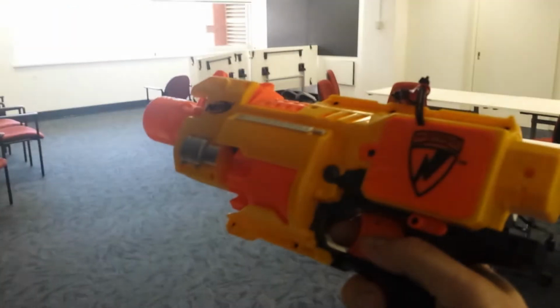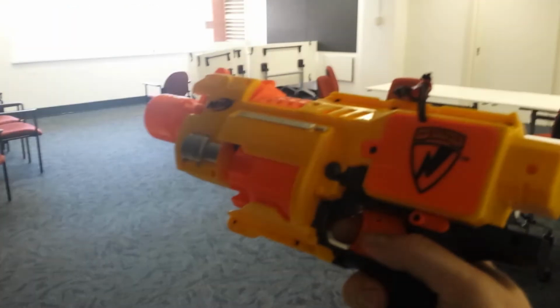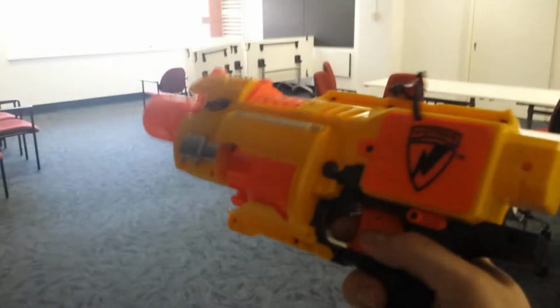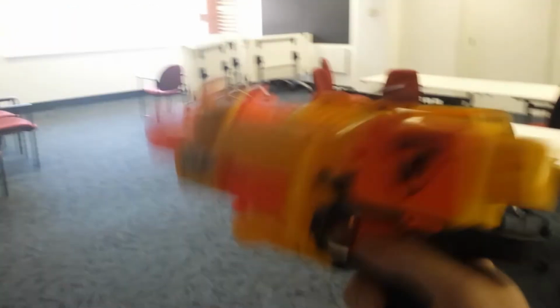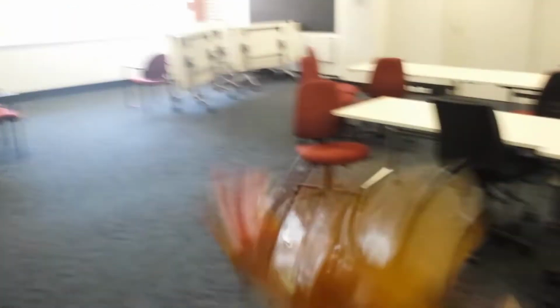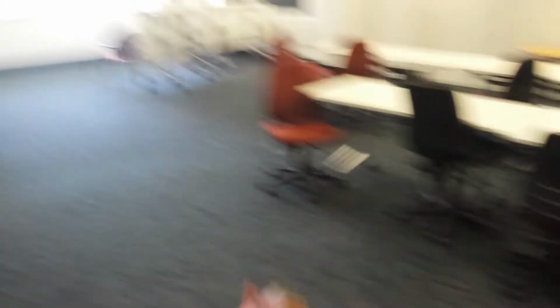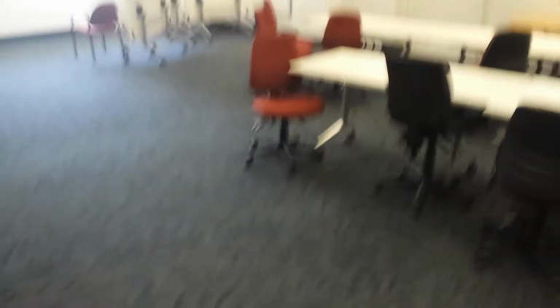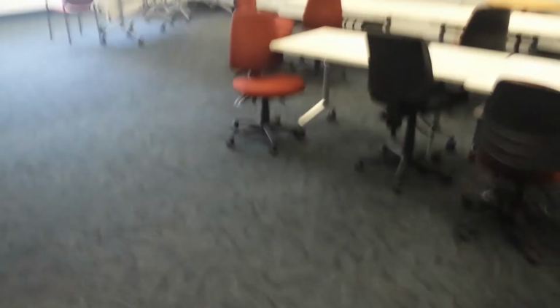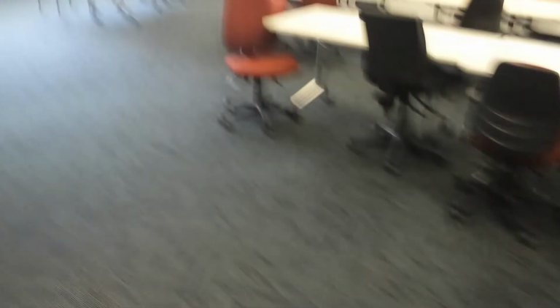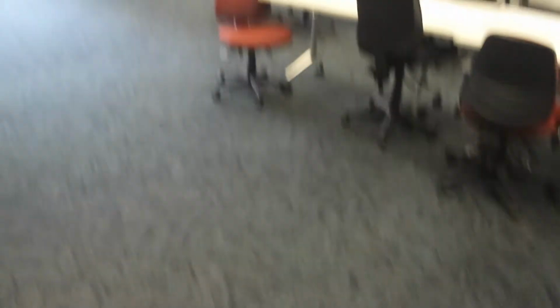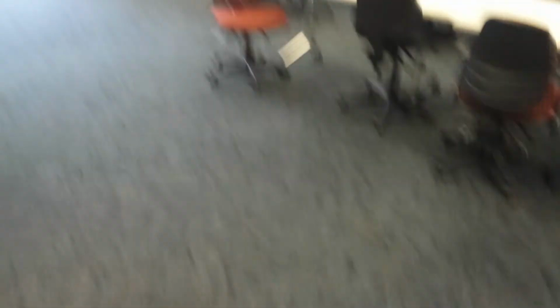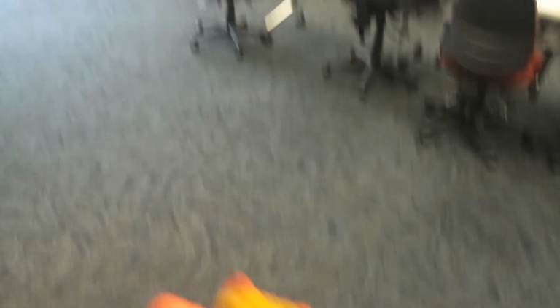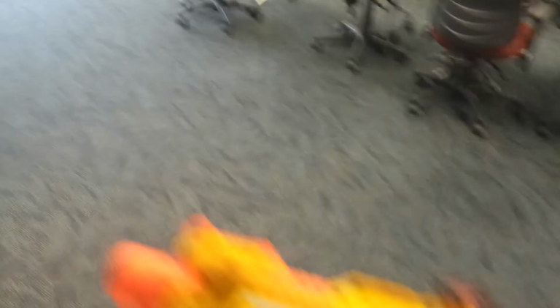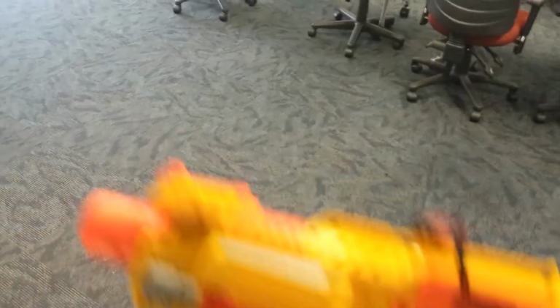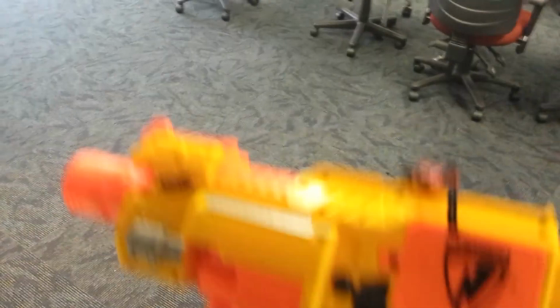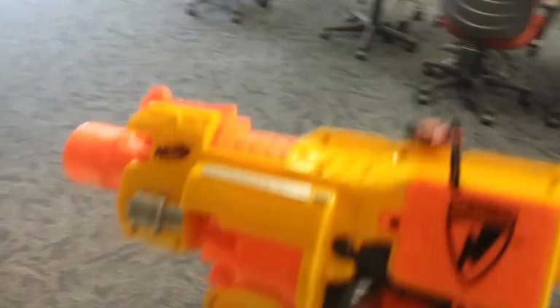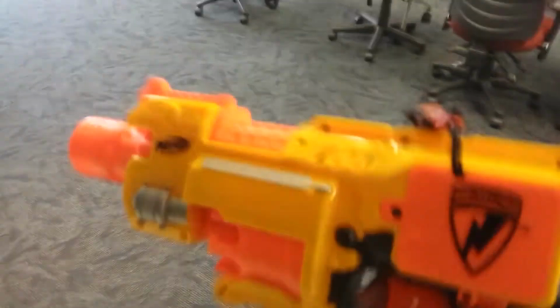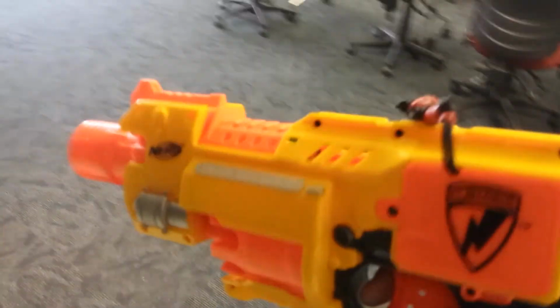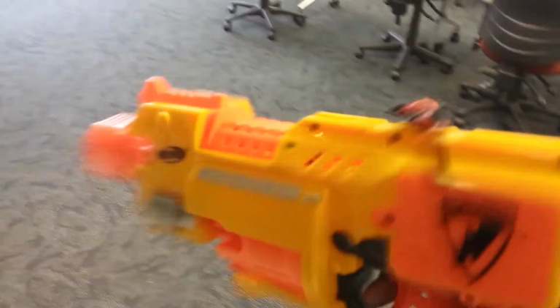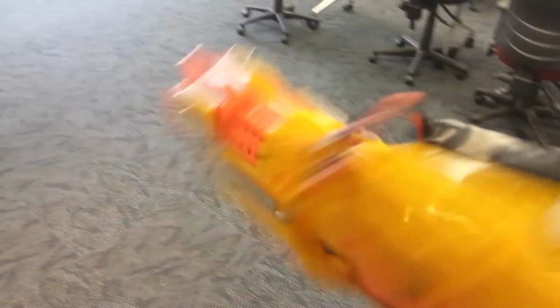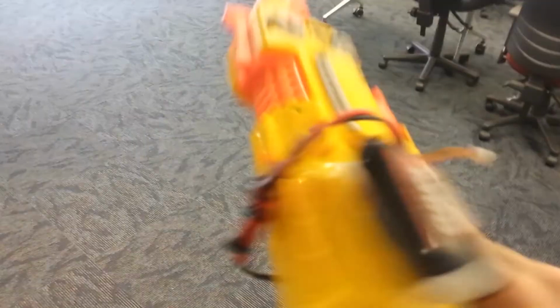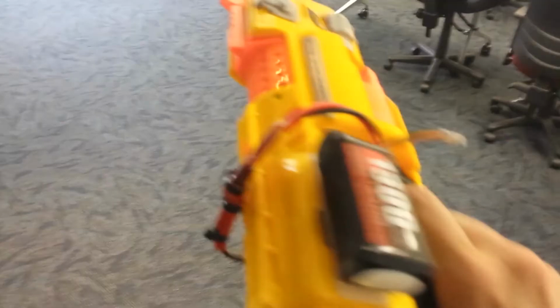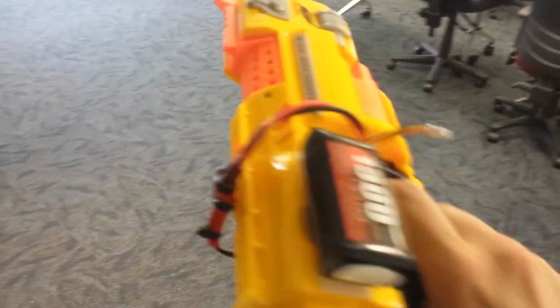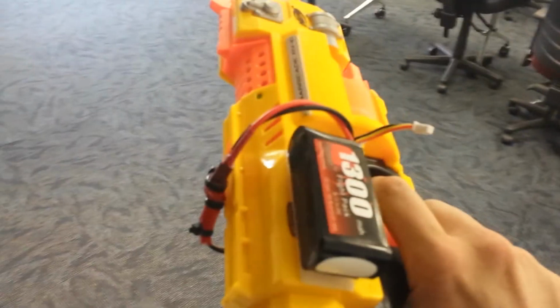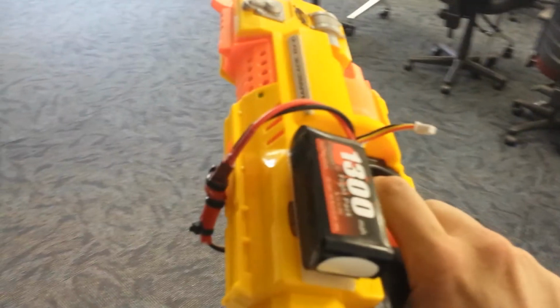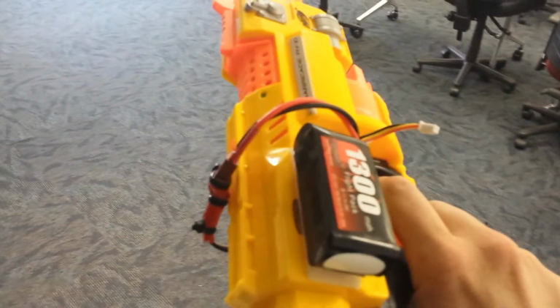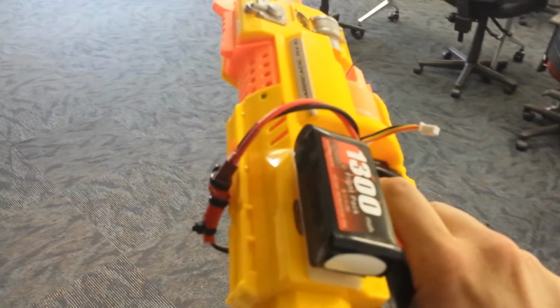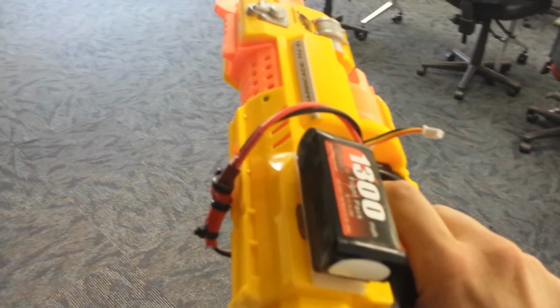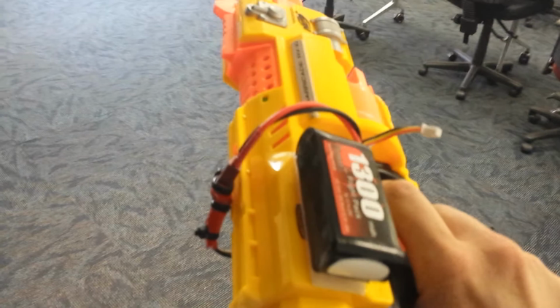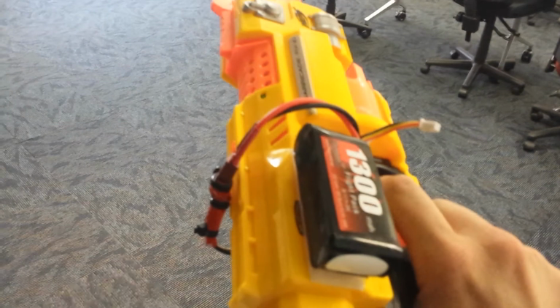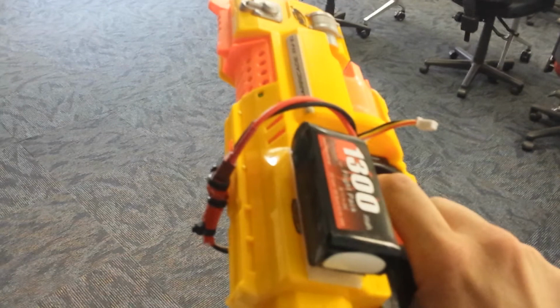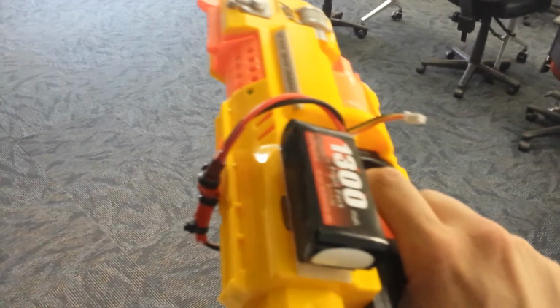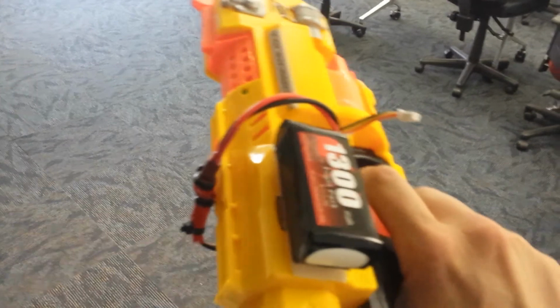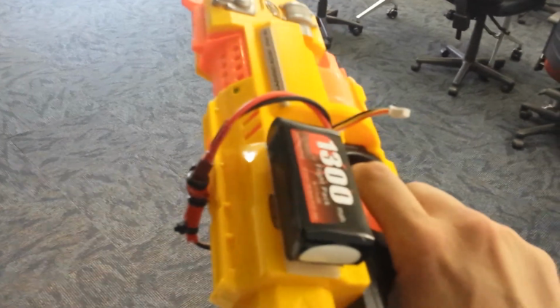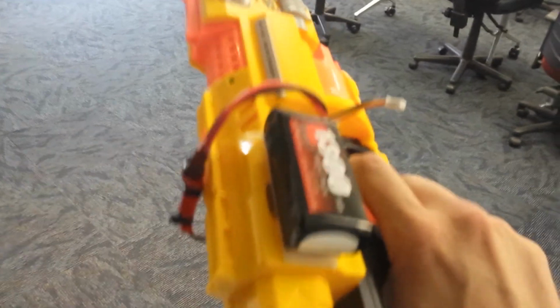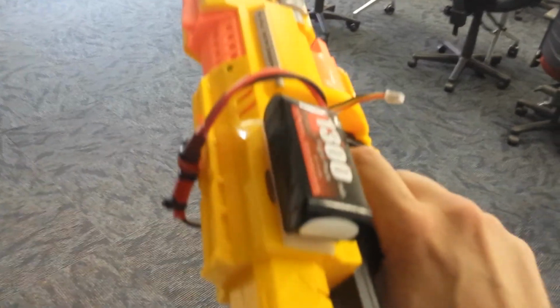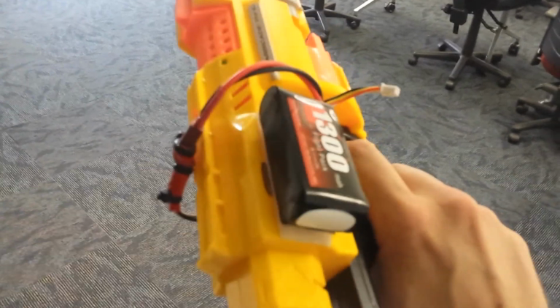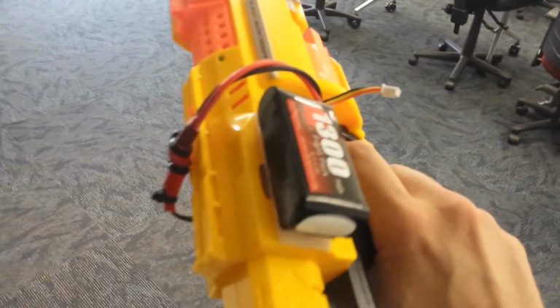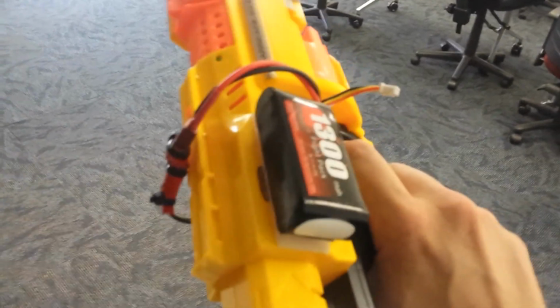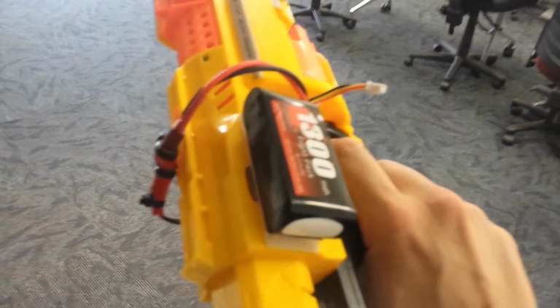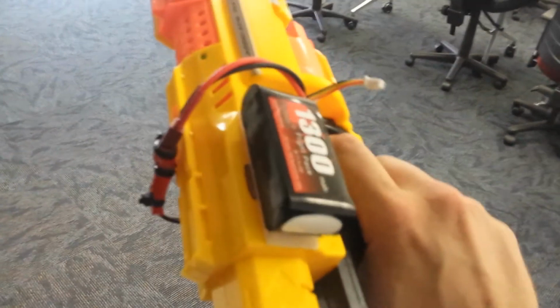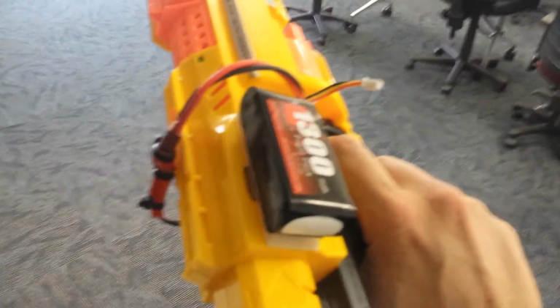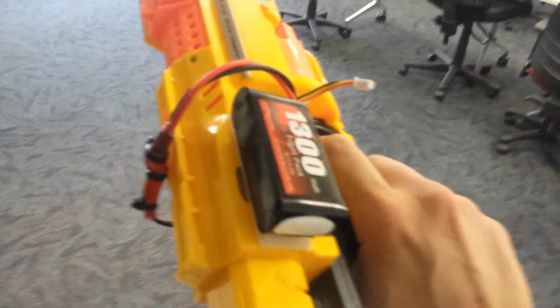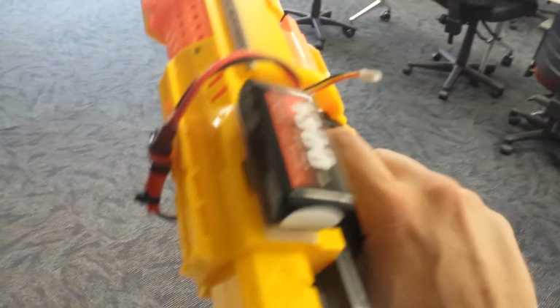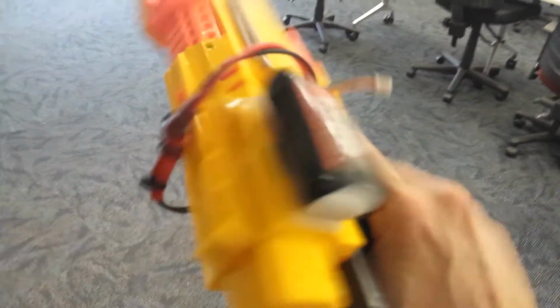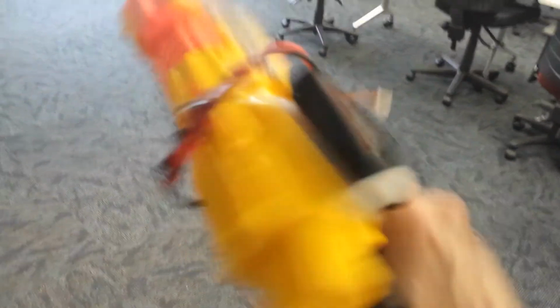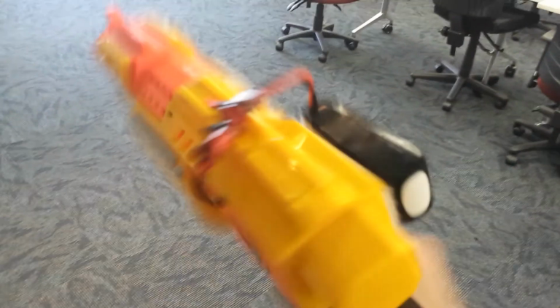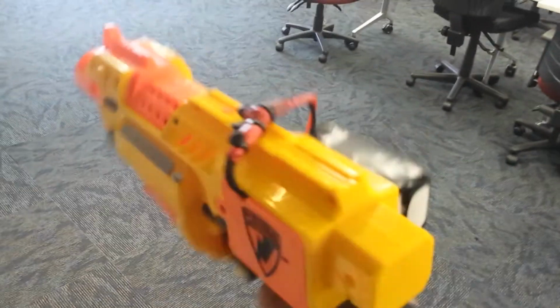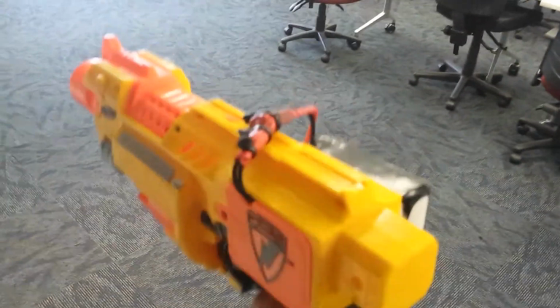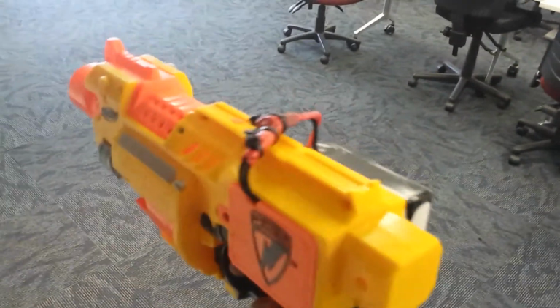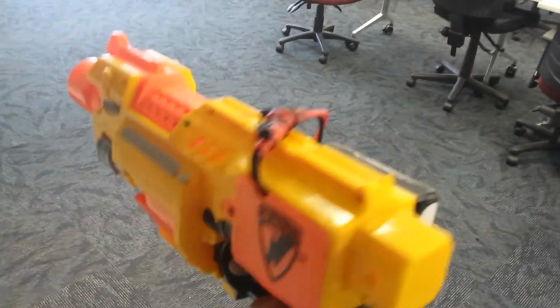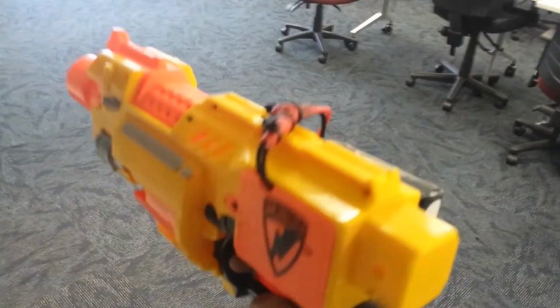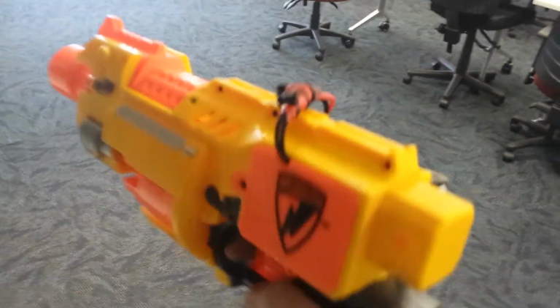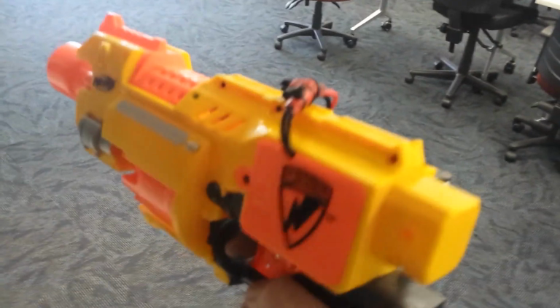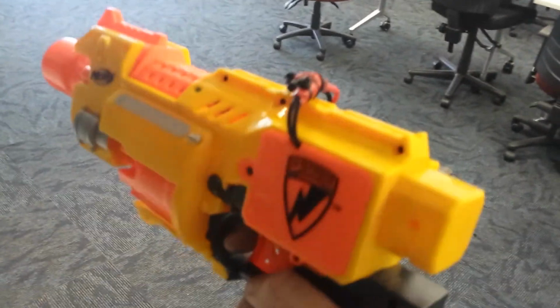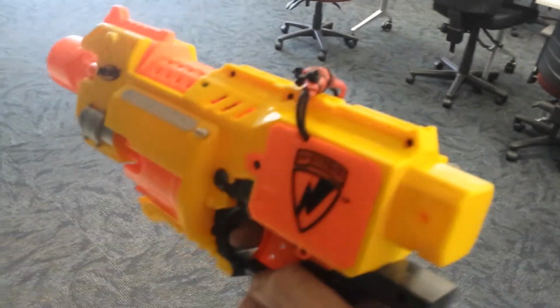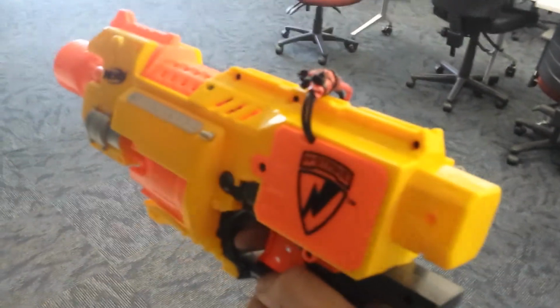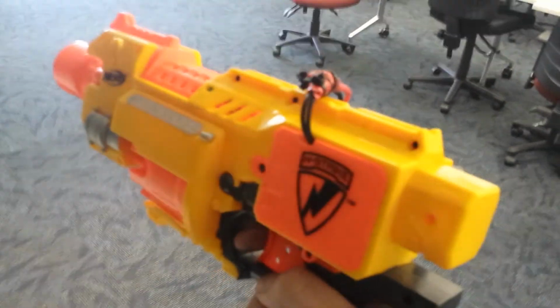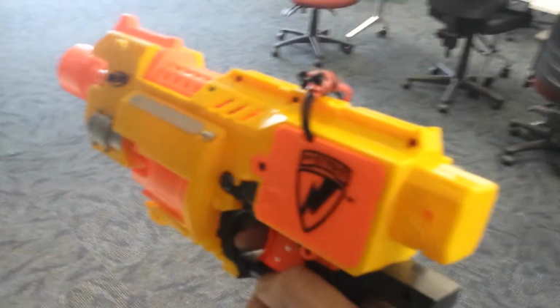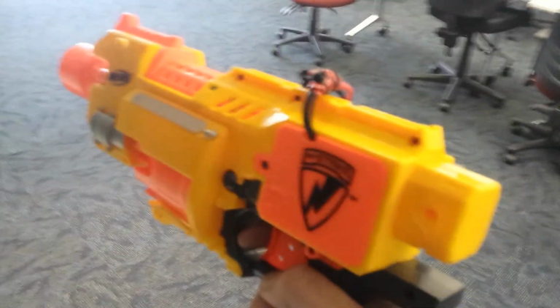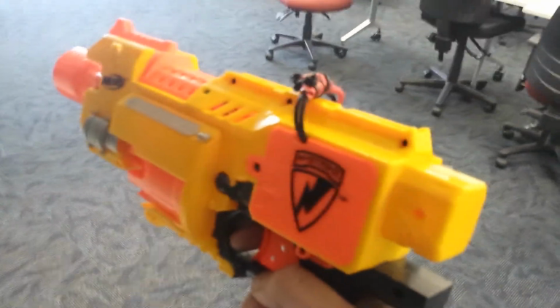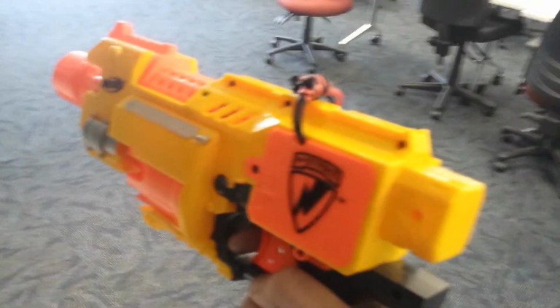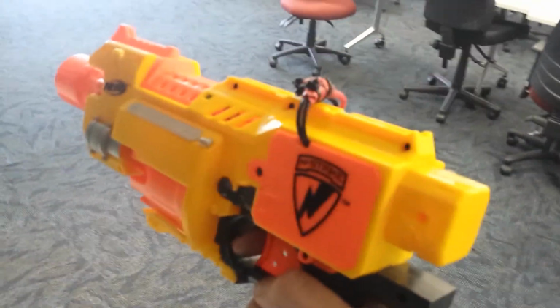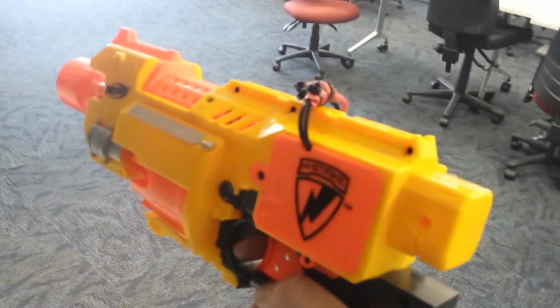Needless to say, it's way better than it was when it started. Looks a bit ugly, but does the job.